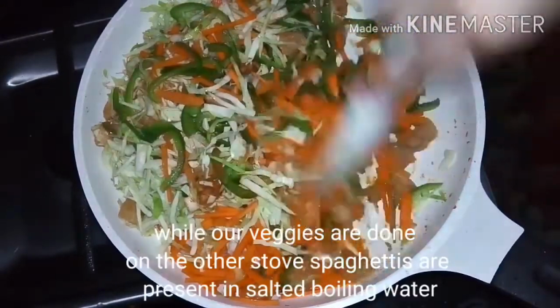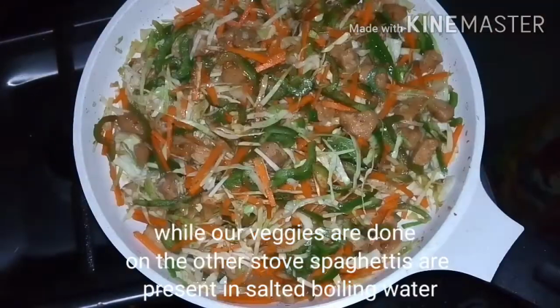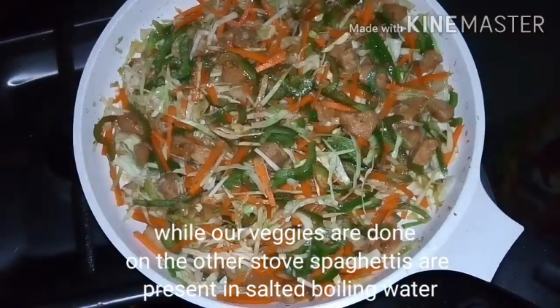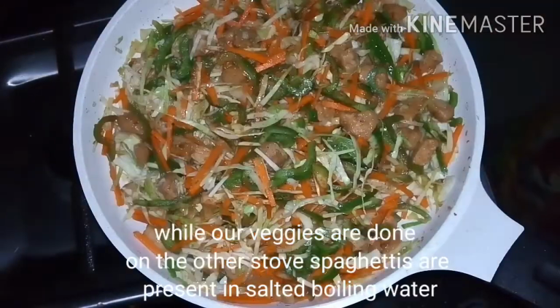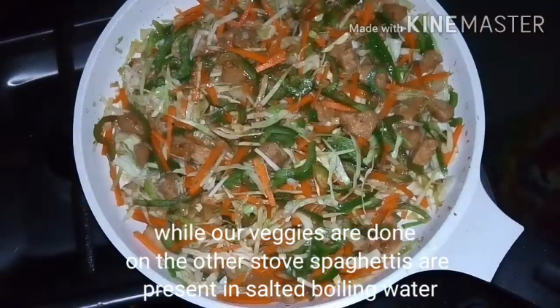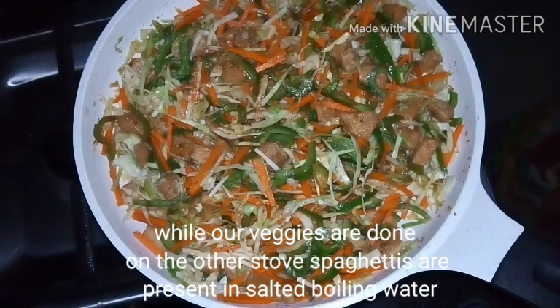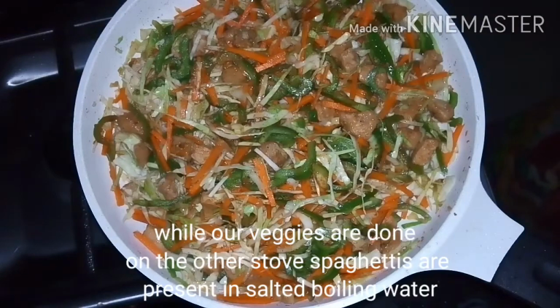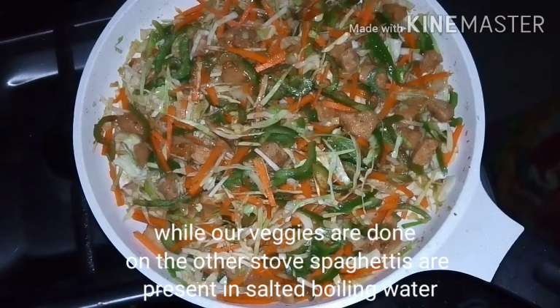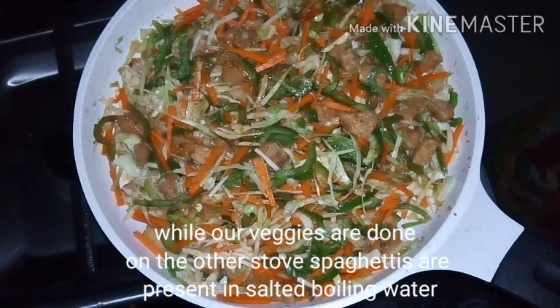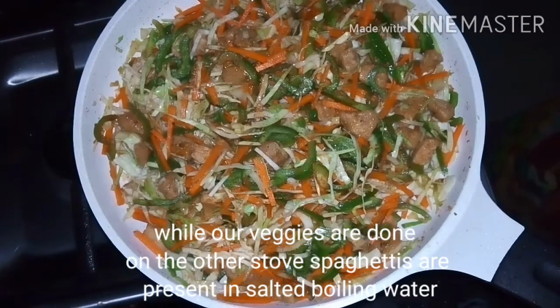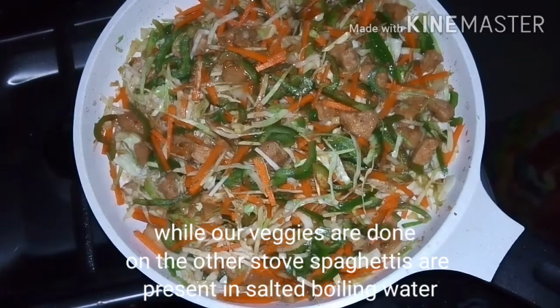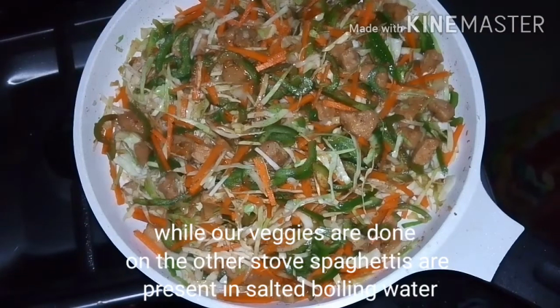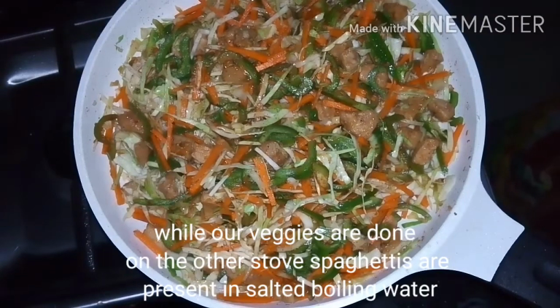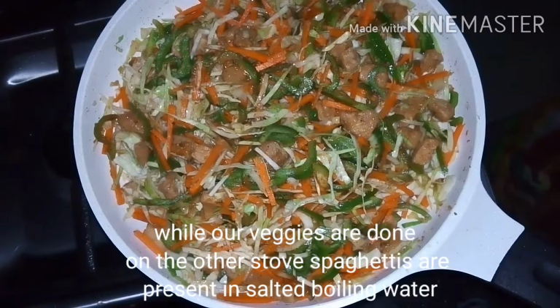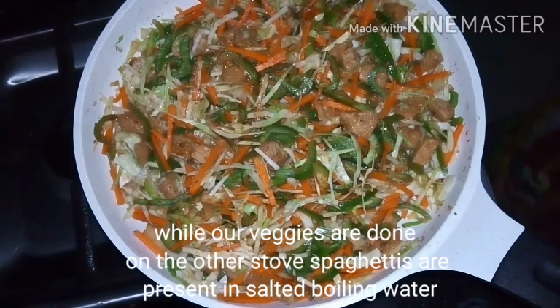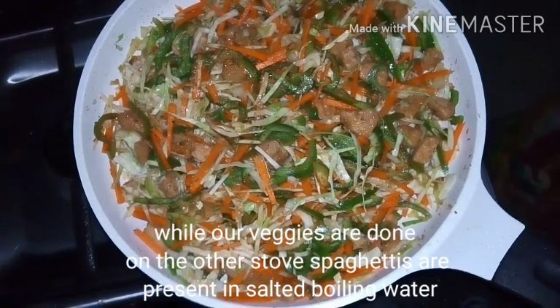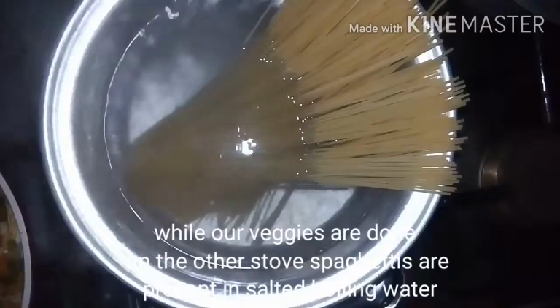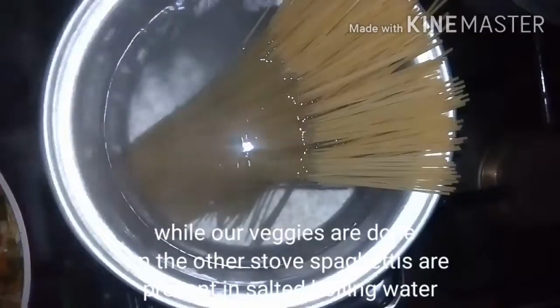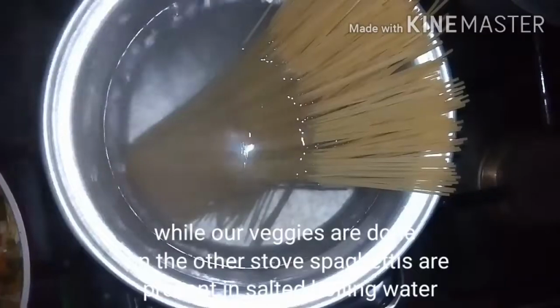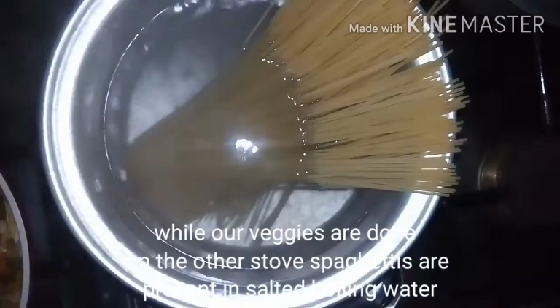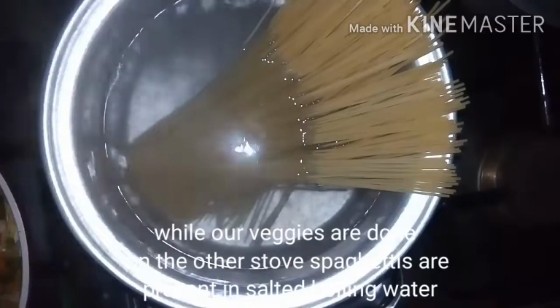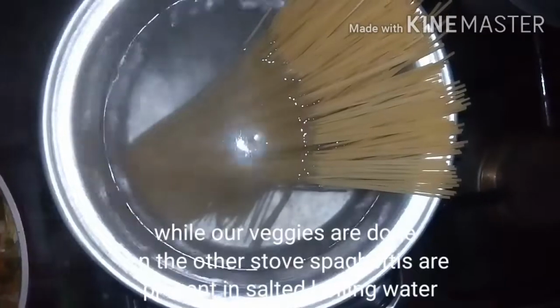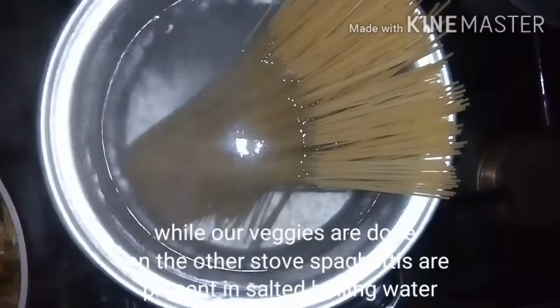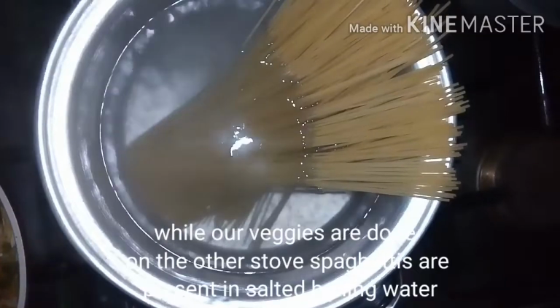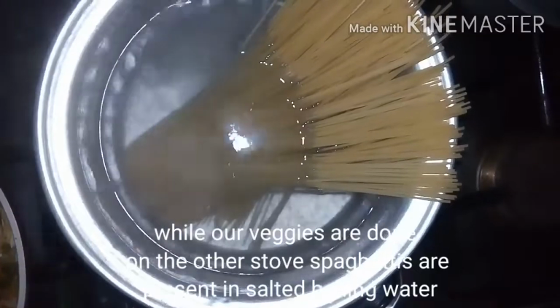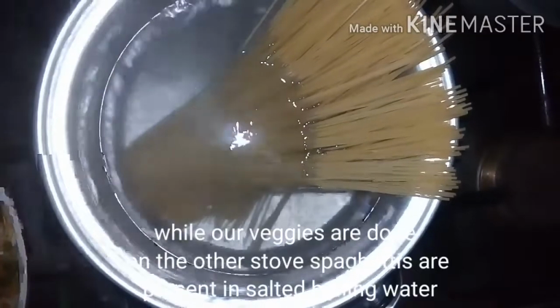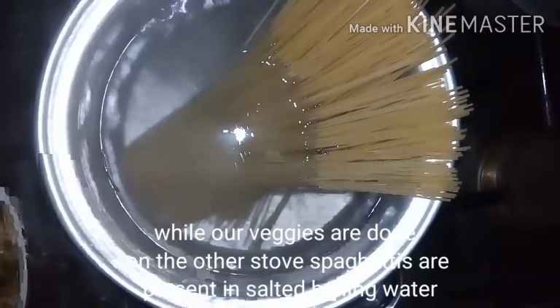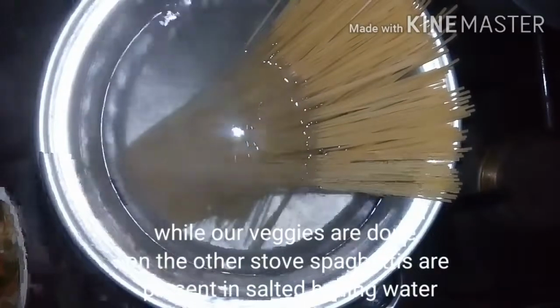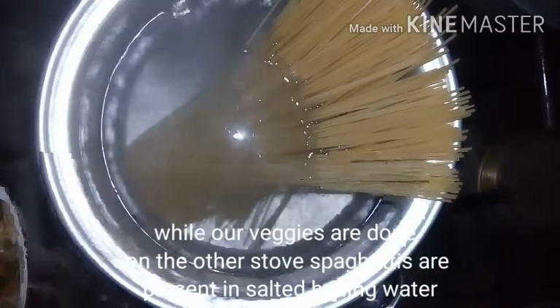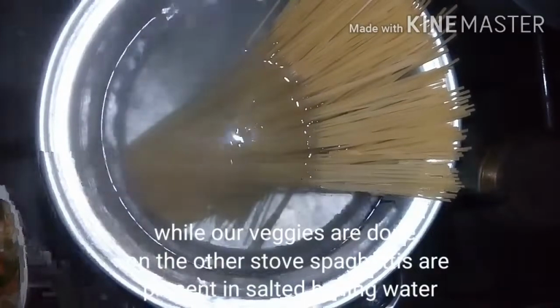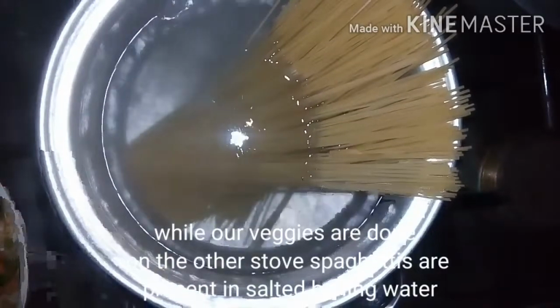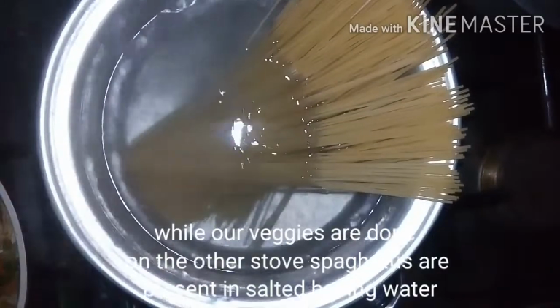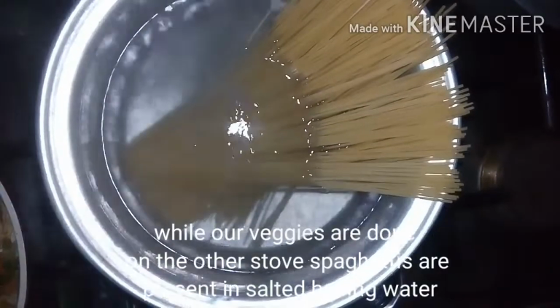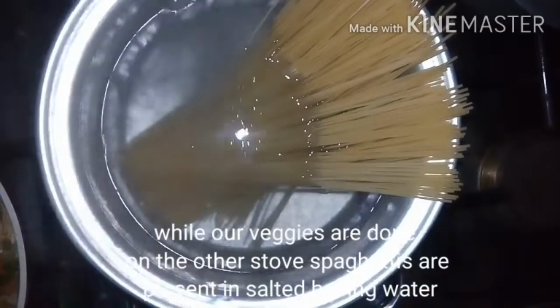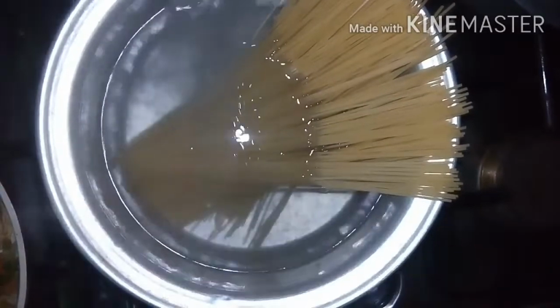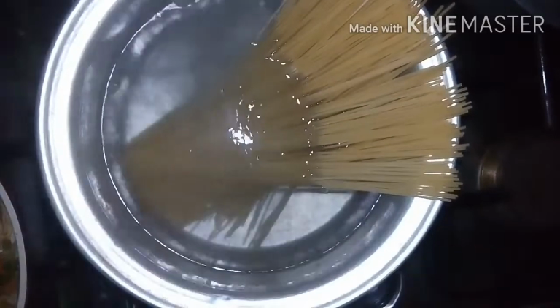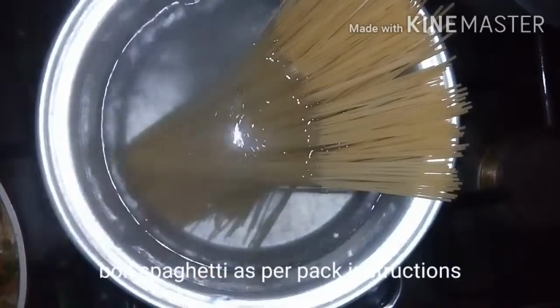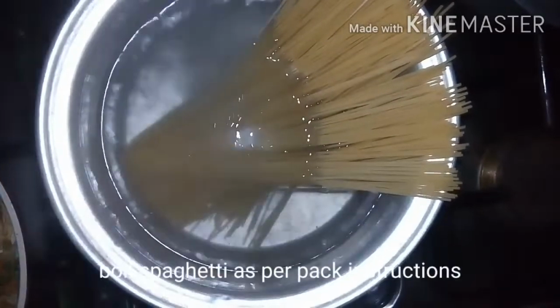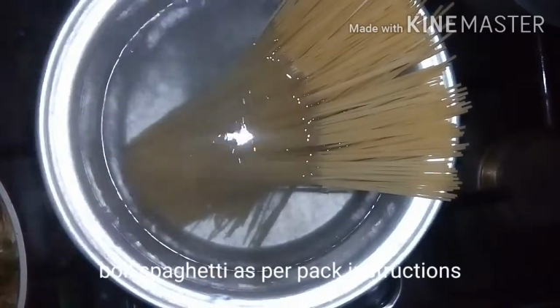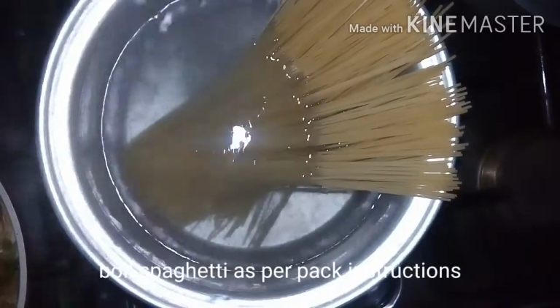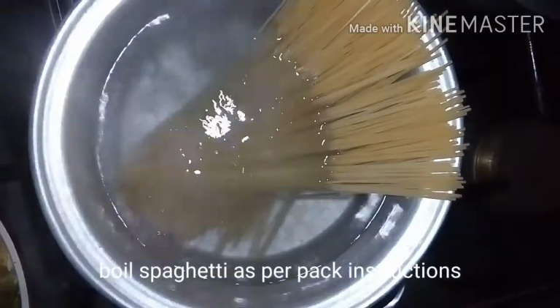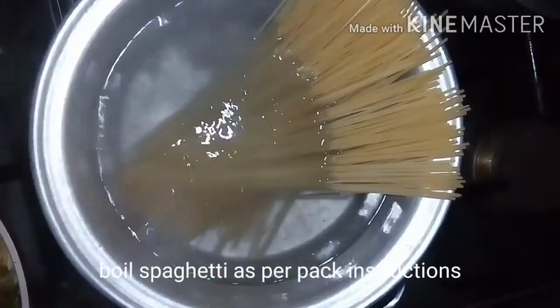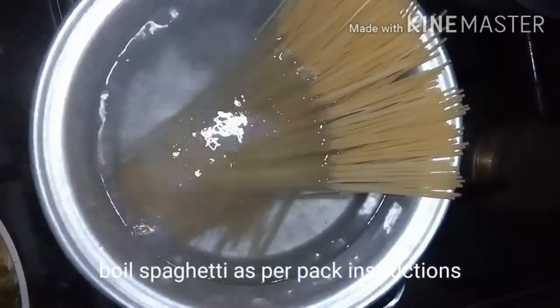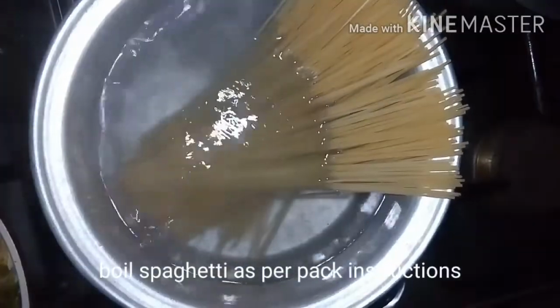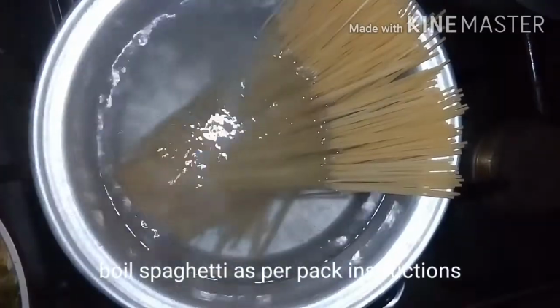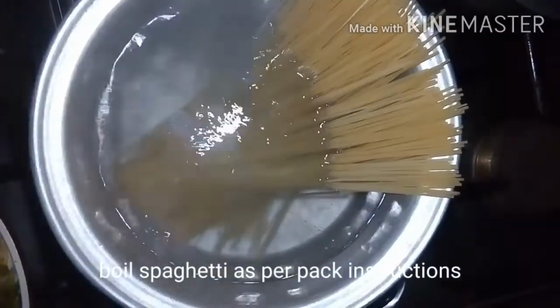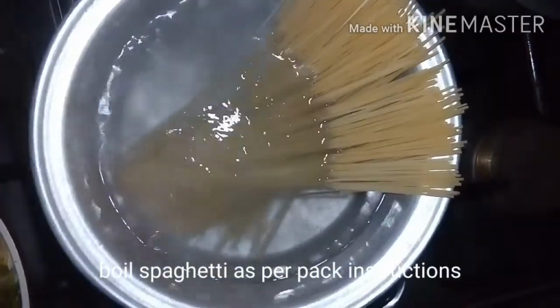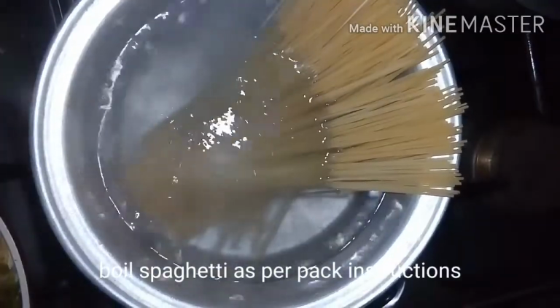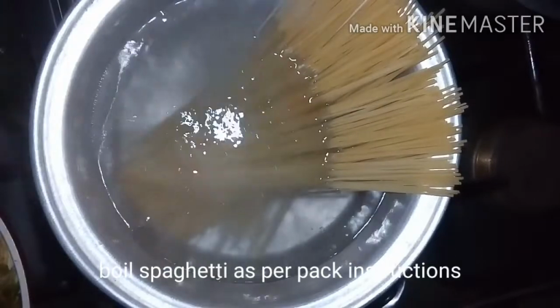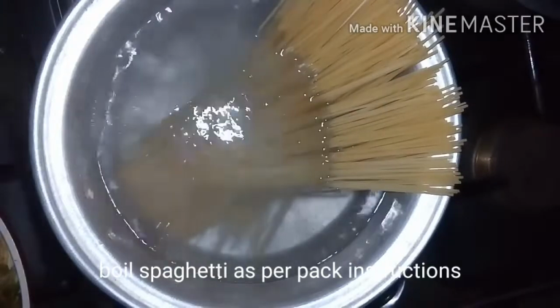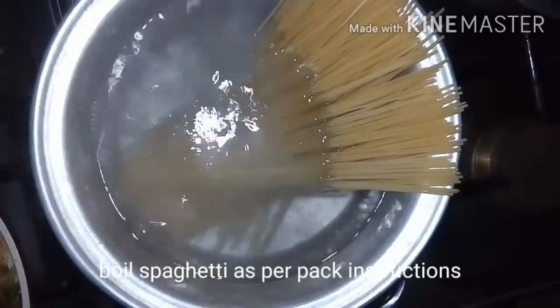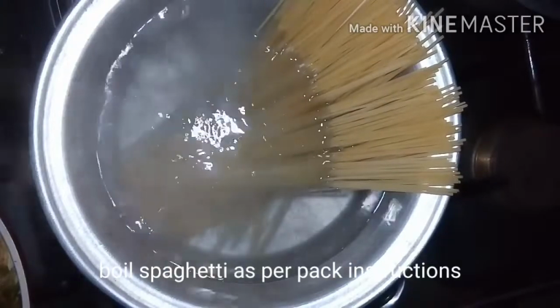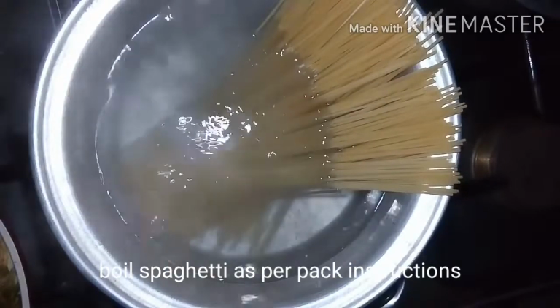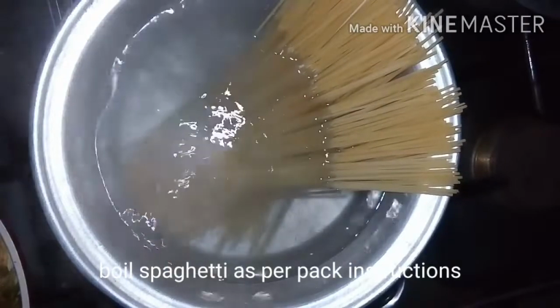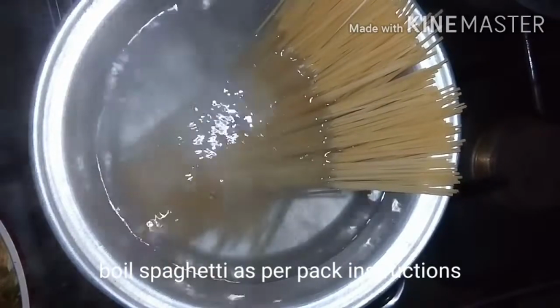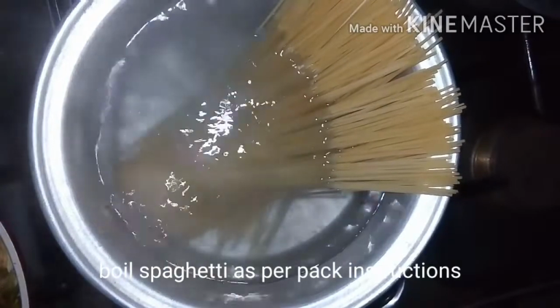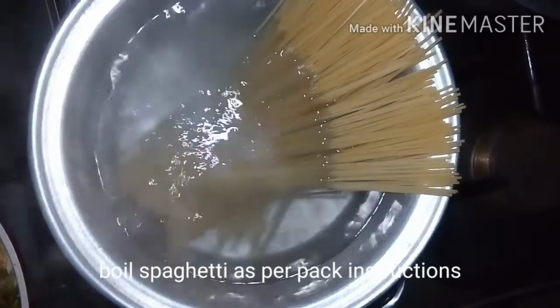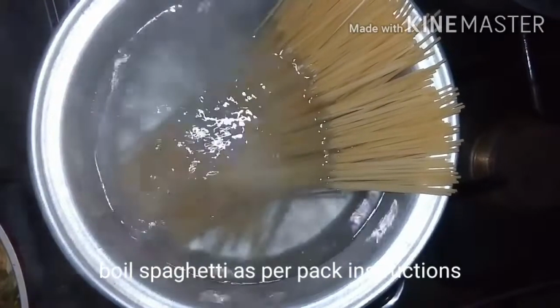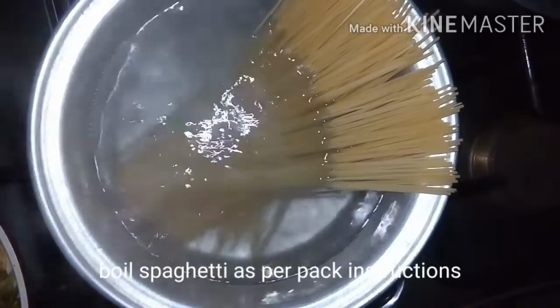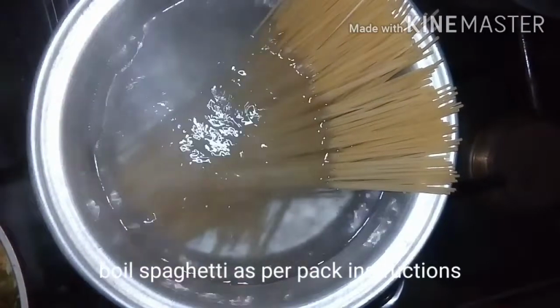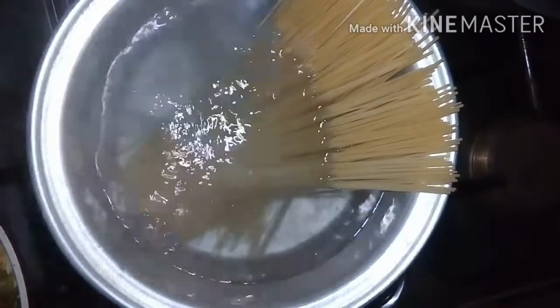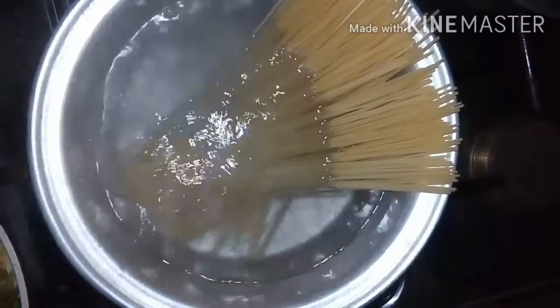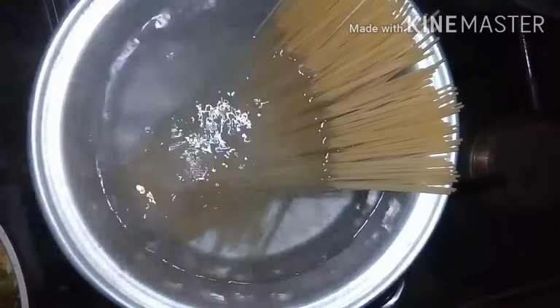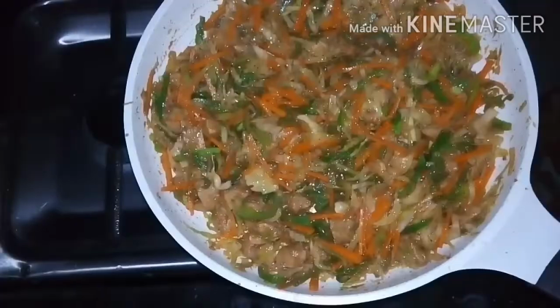While our veggies are cooking, on the other stove the spaghetti is in salted boiling water. Boil the spaghetti as per the pack instructions.